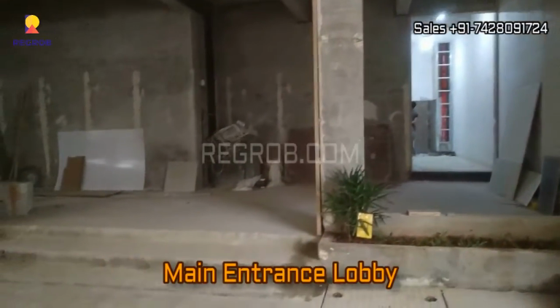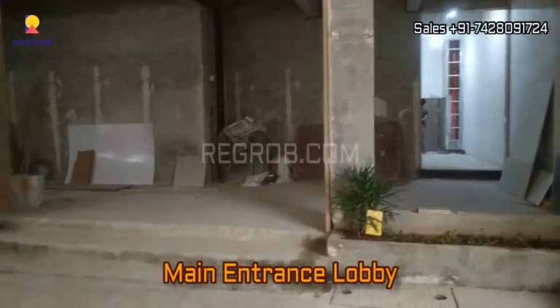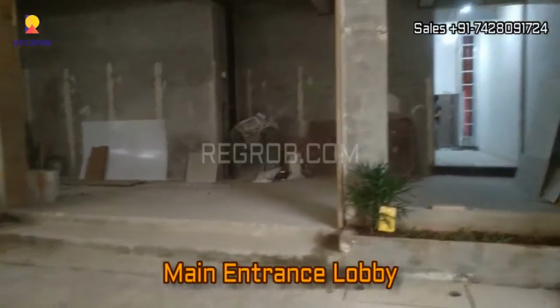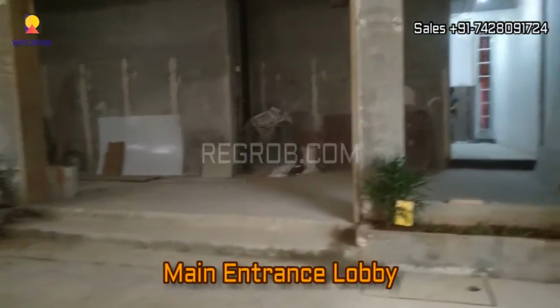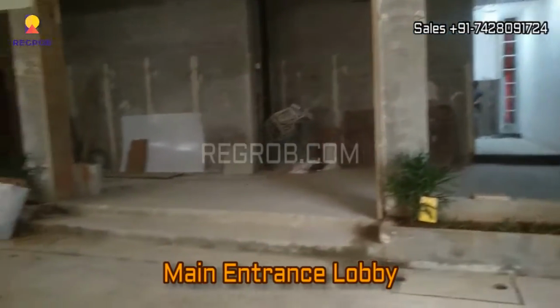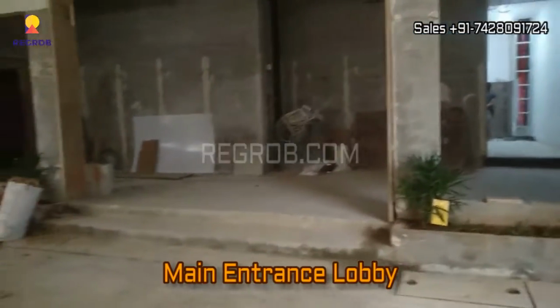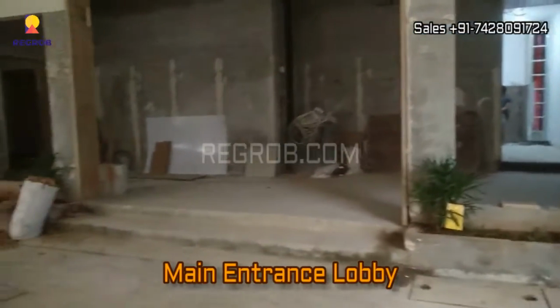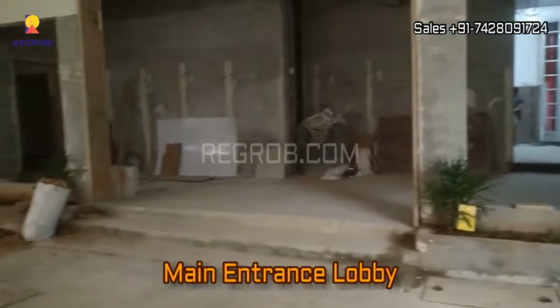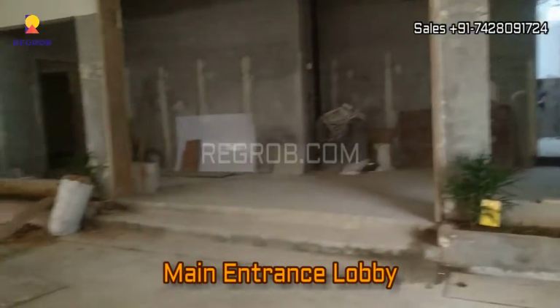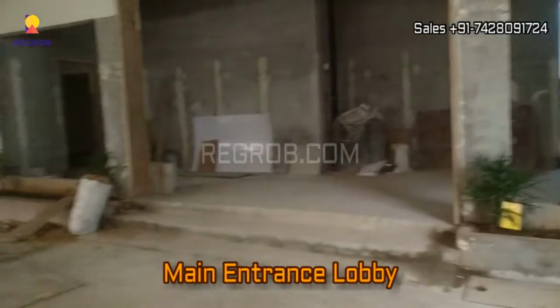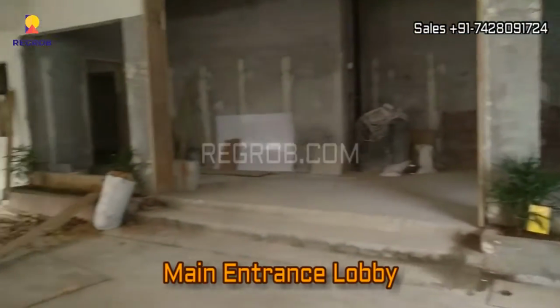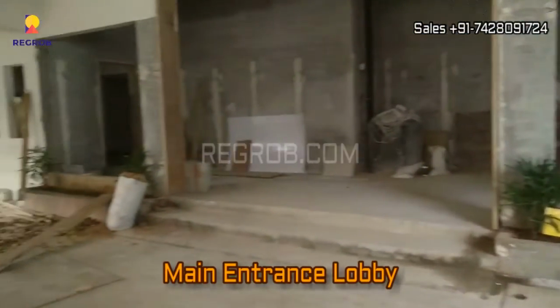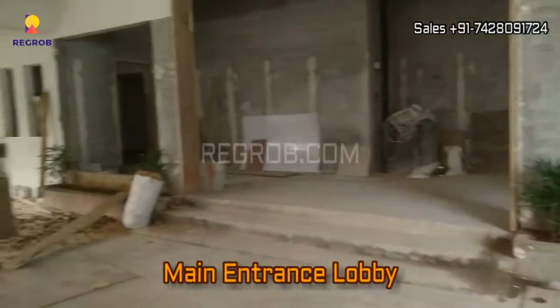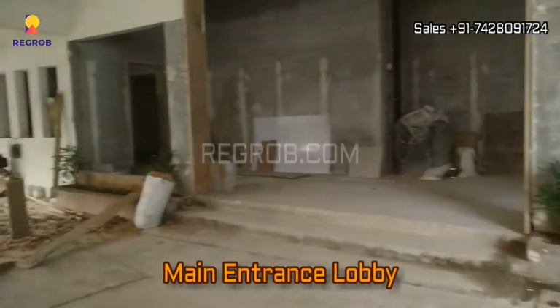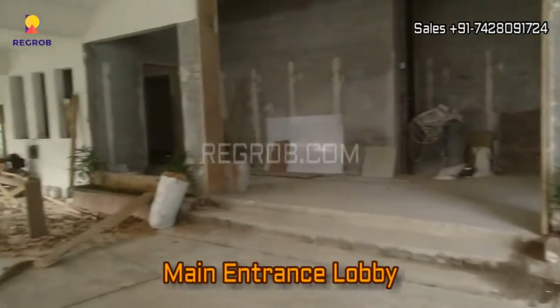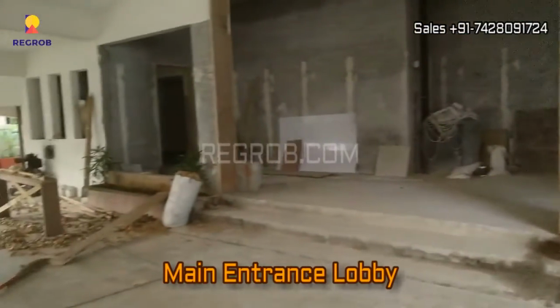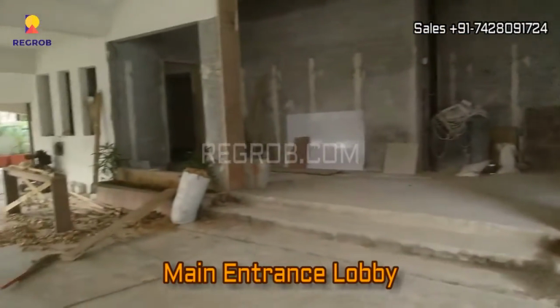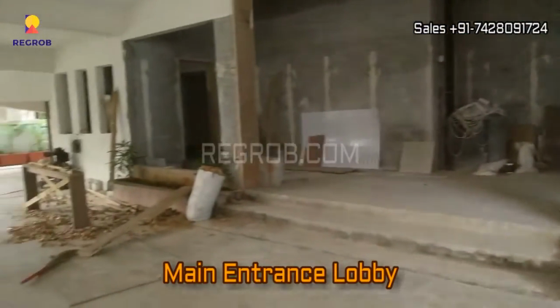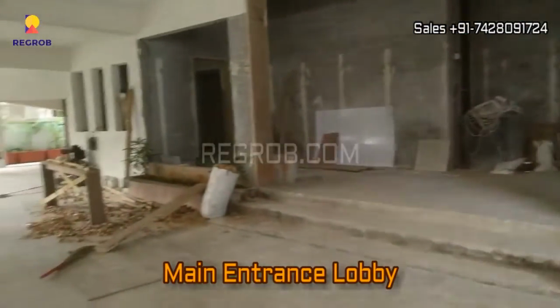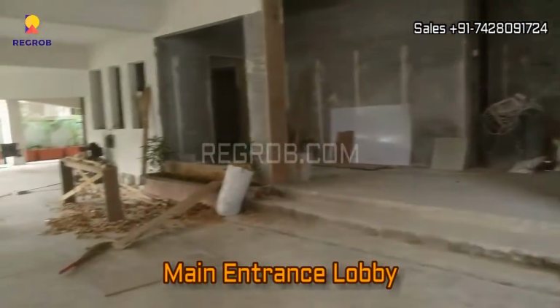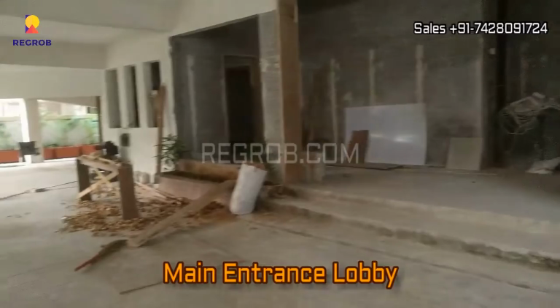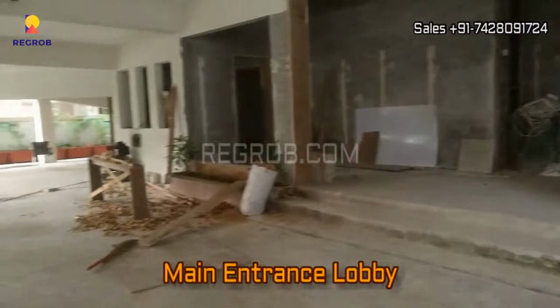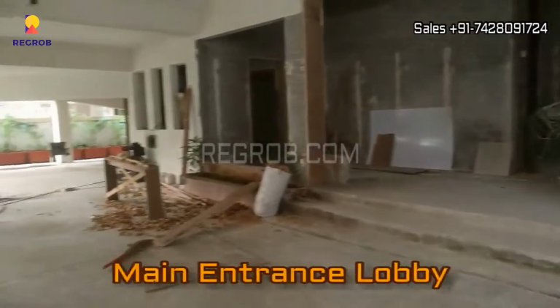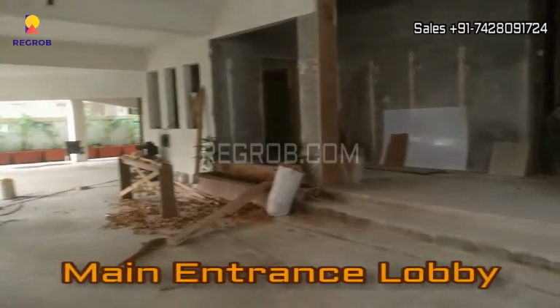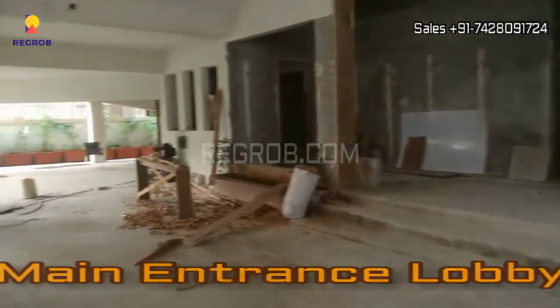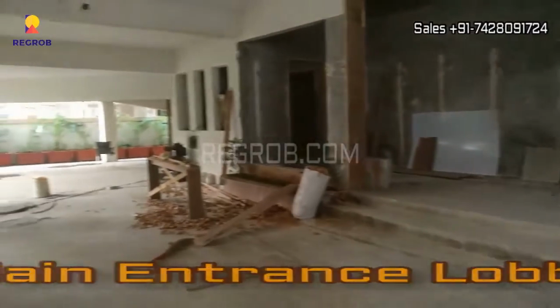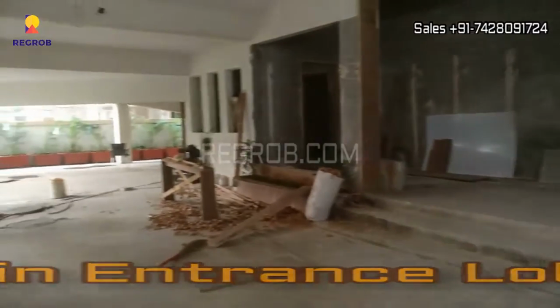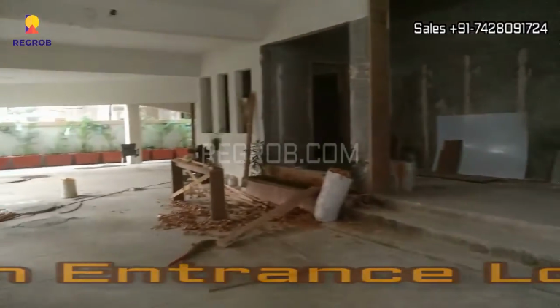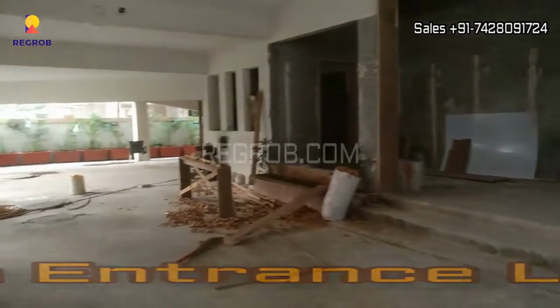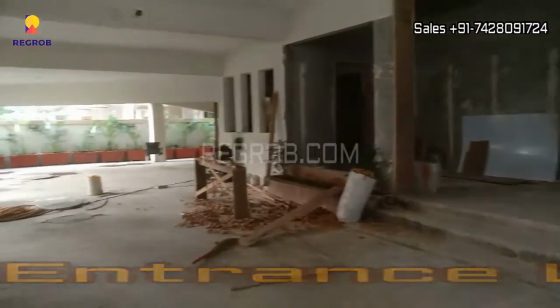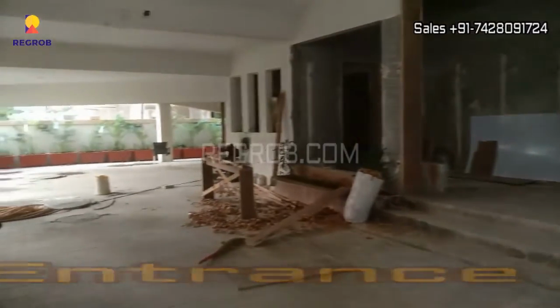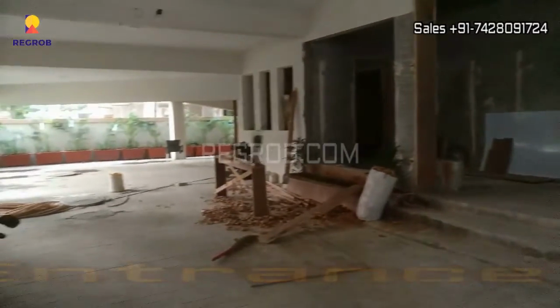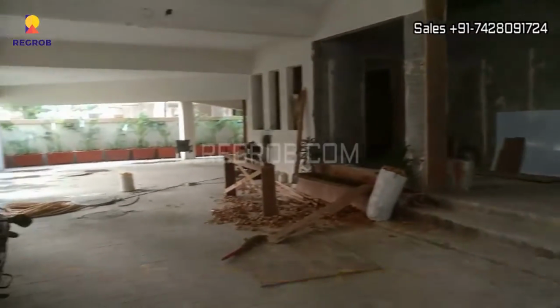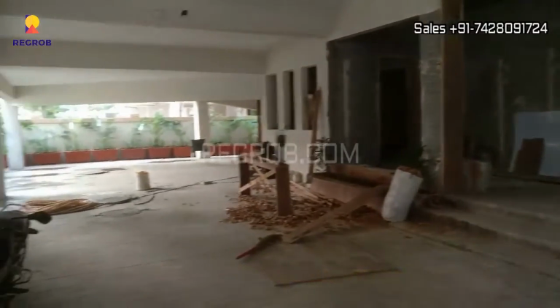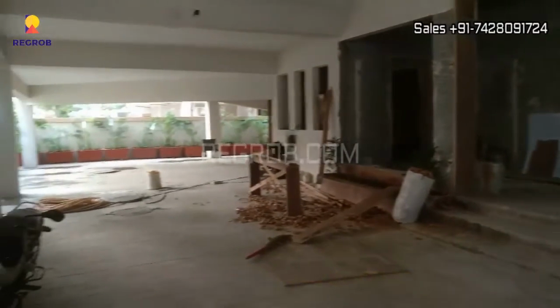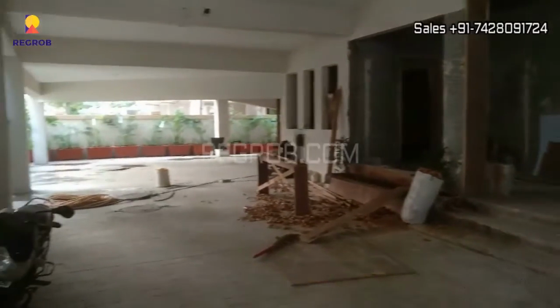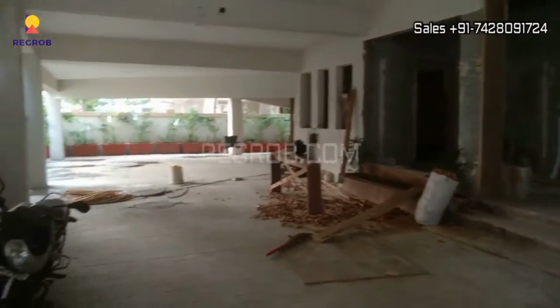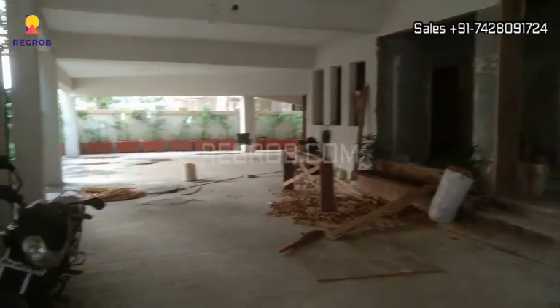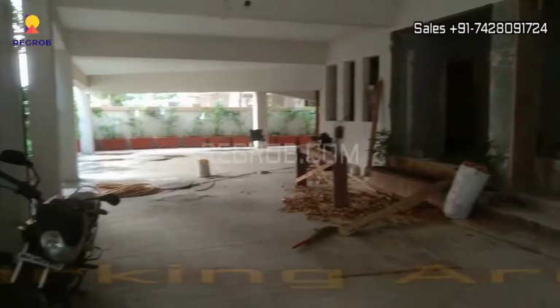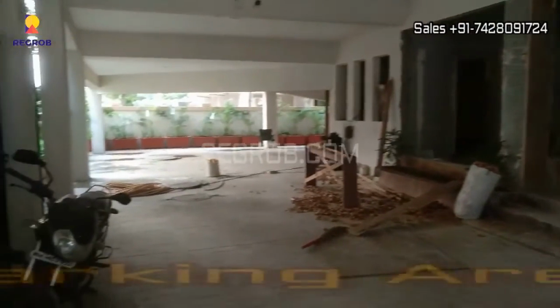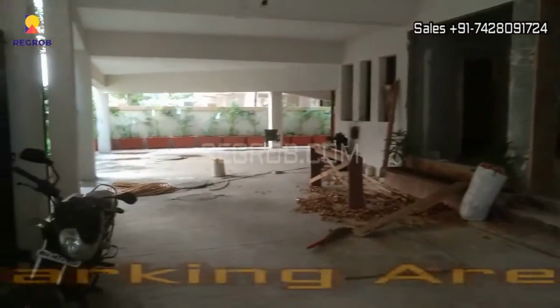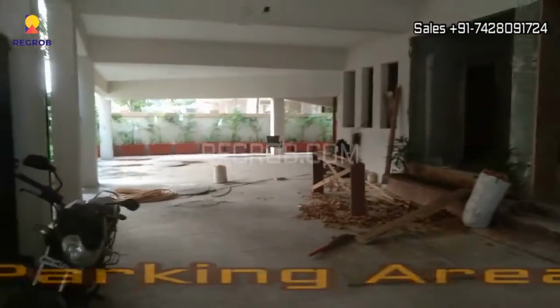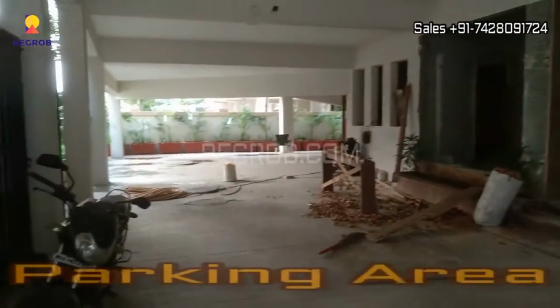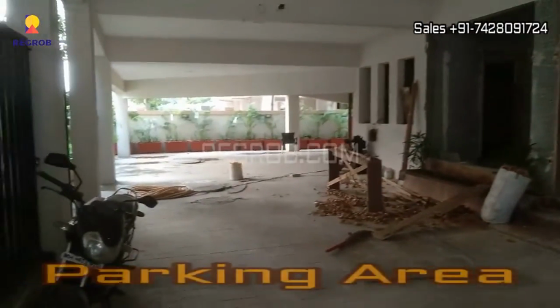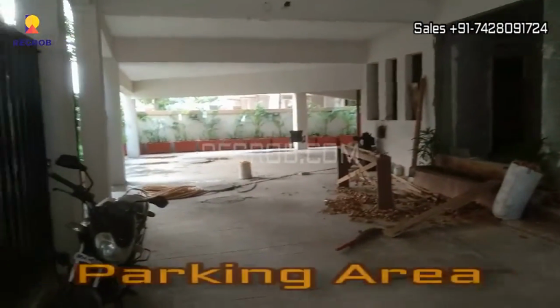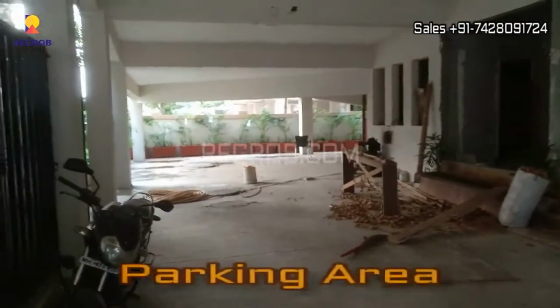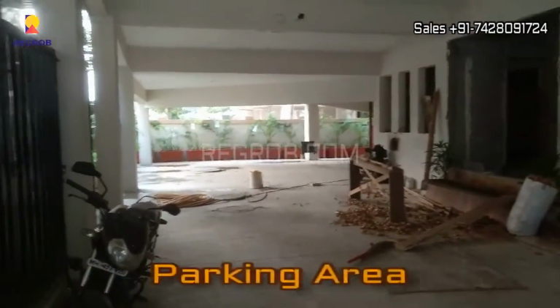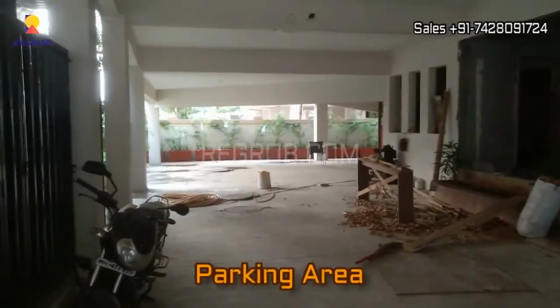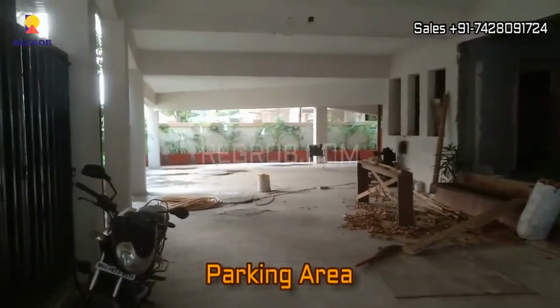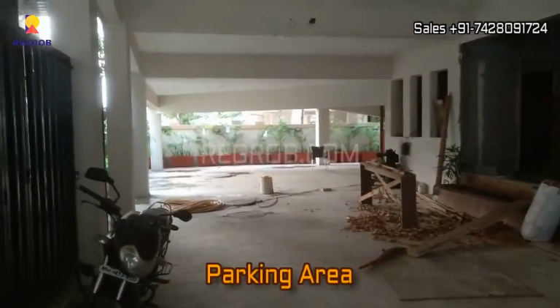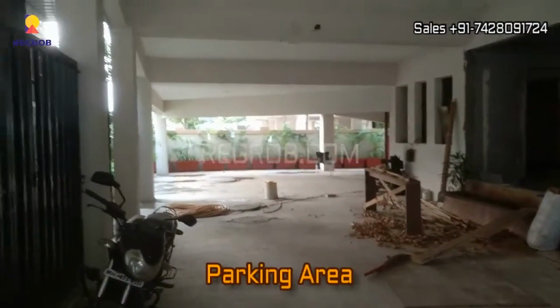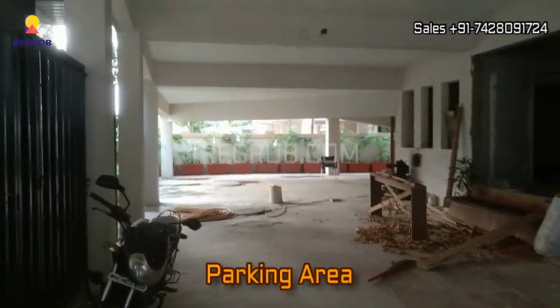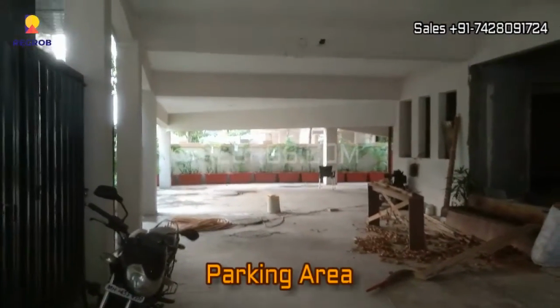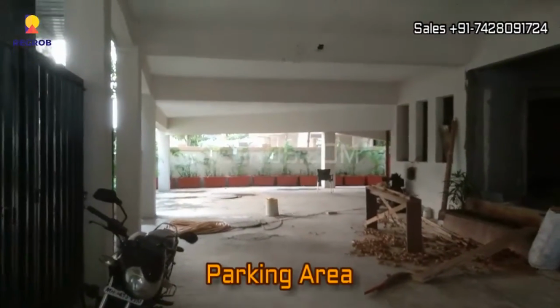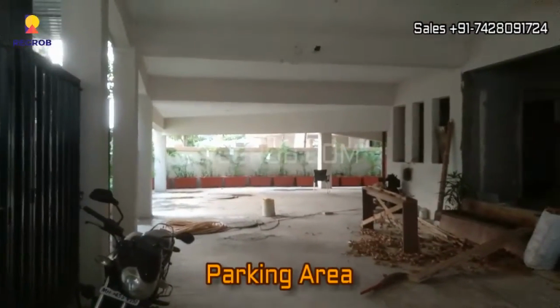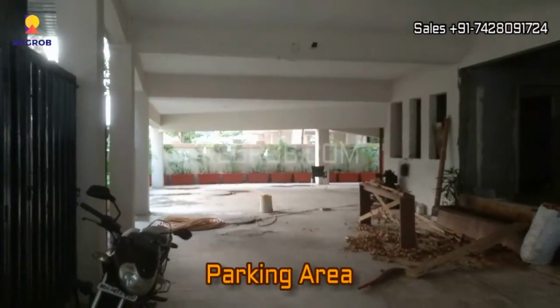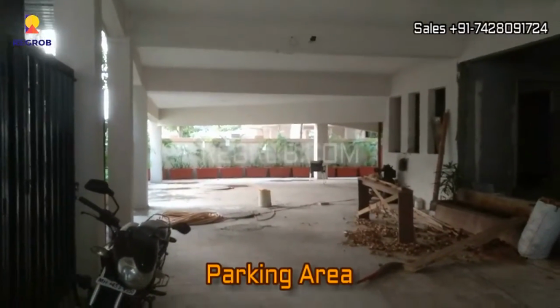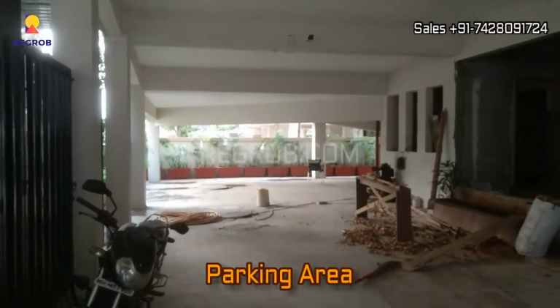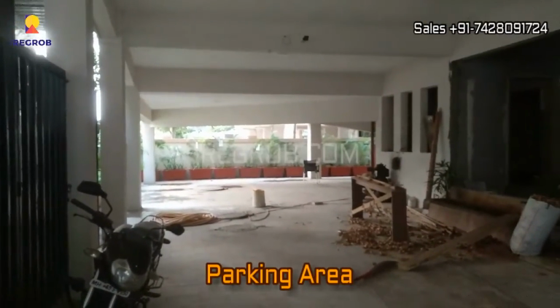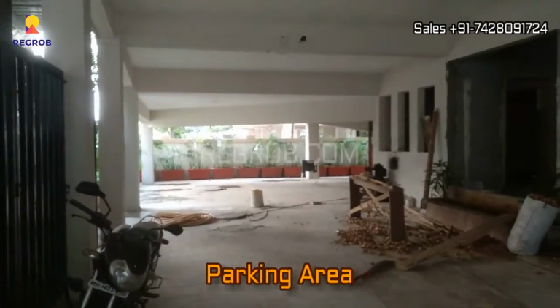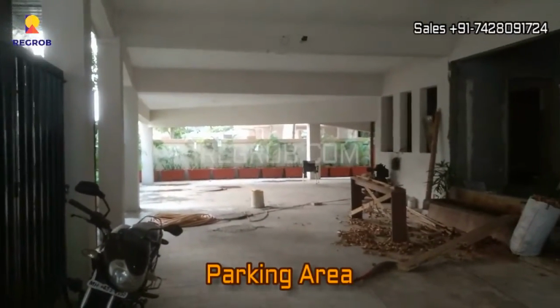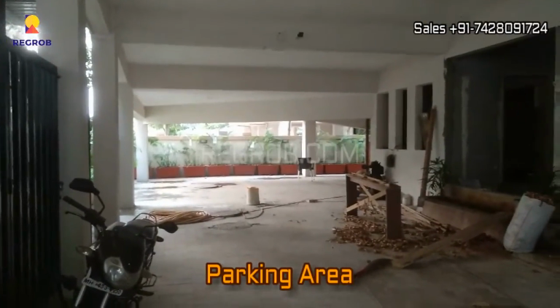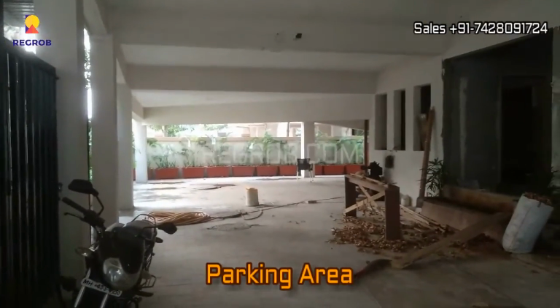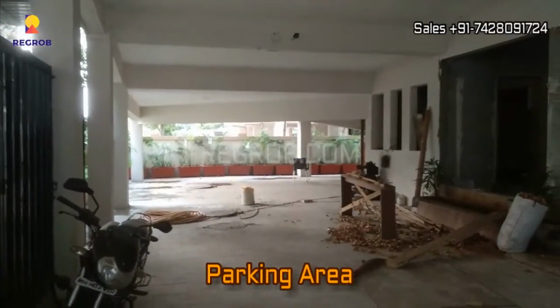Here is the main entrance lobby which is under construction stage and in front you can see the parking area.